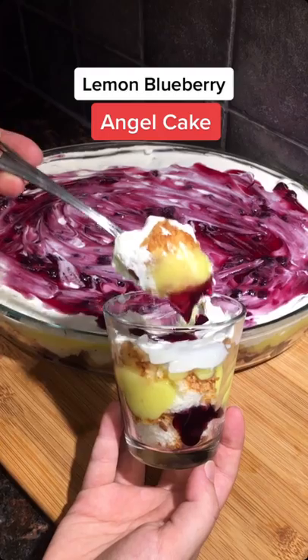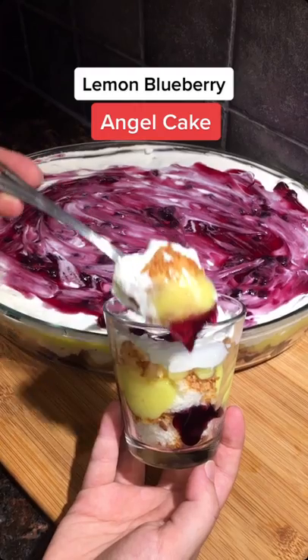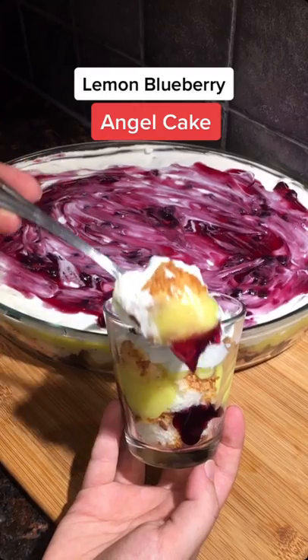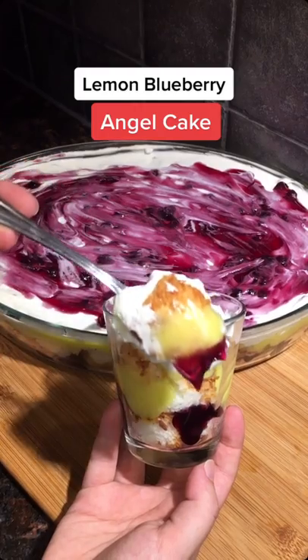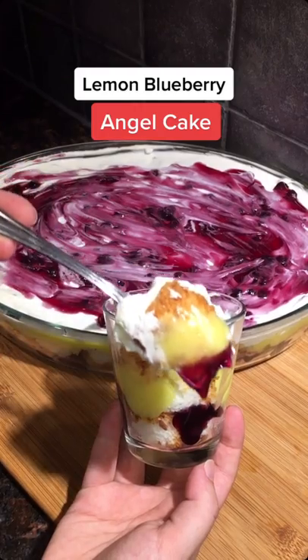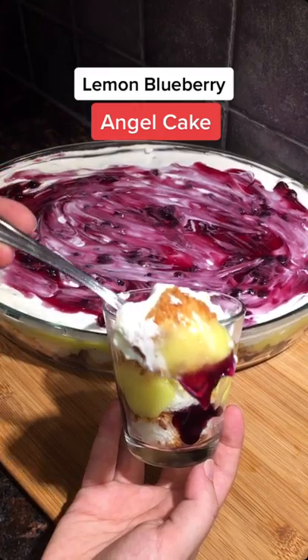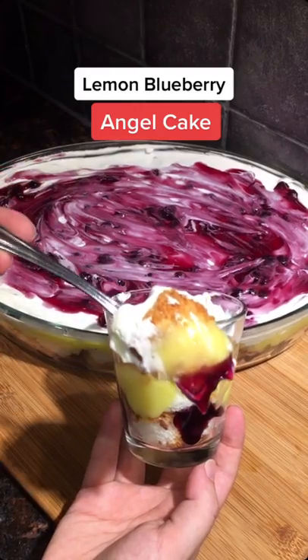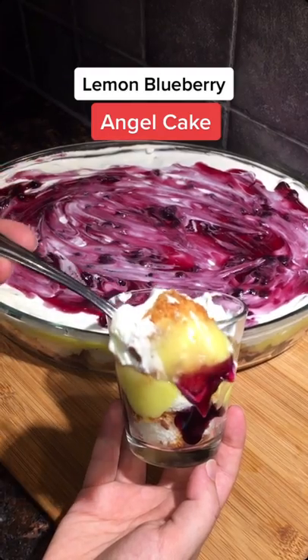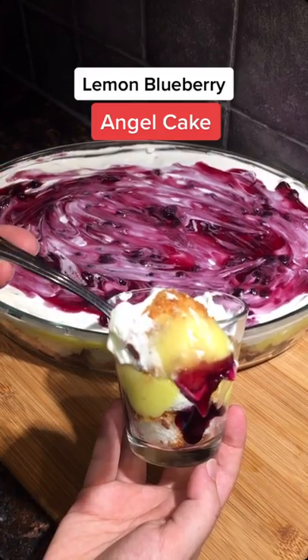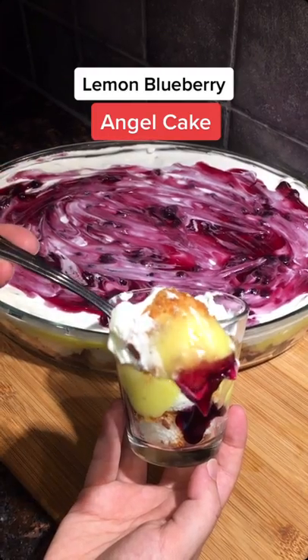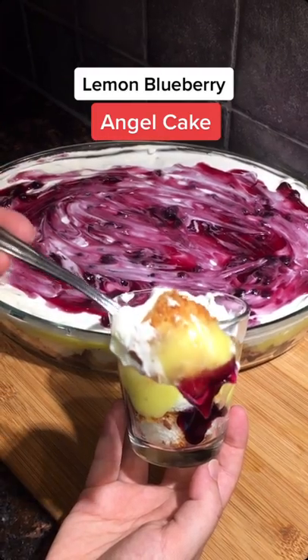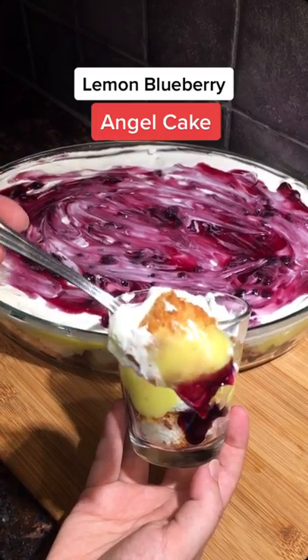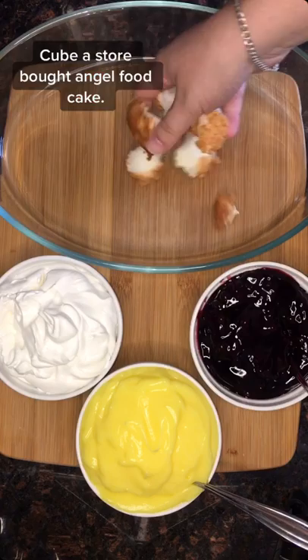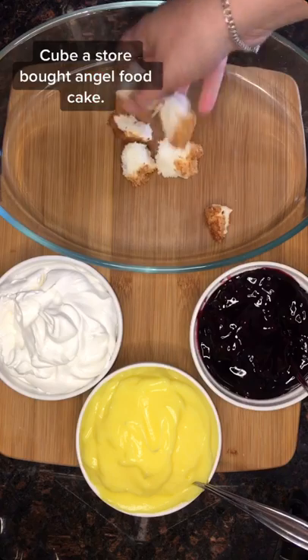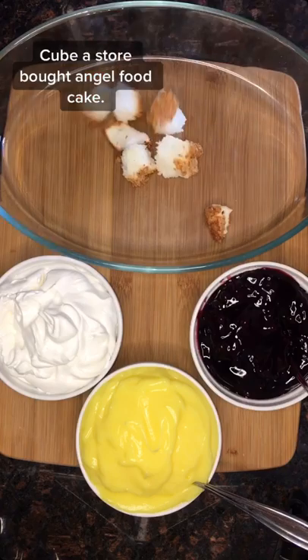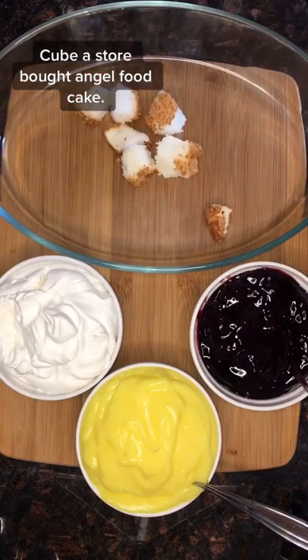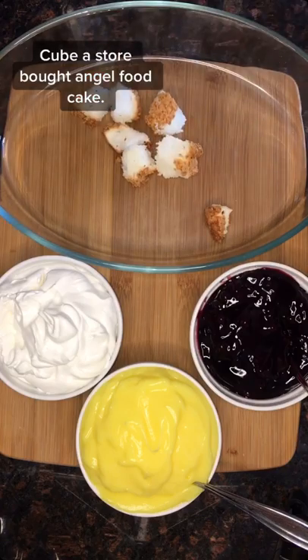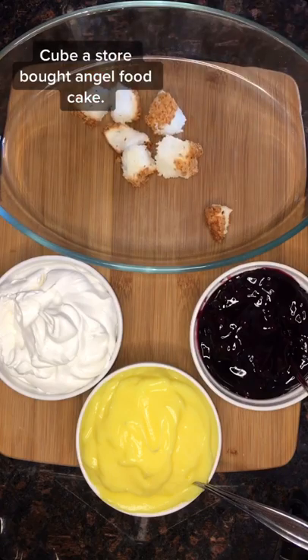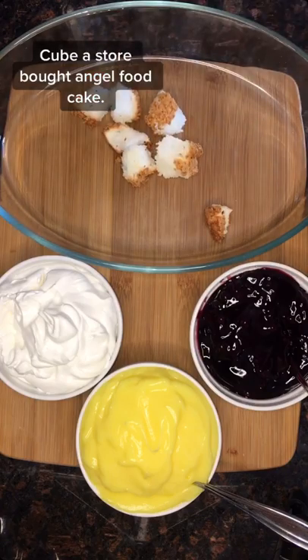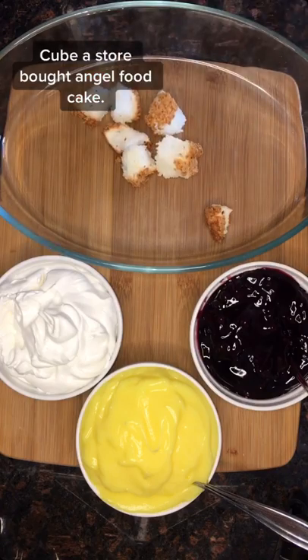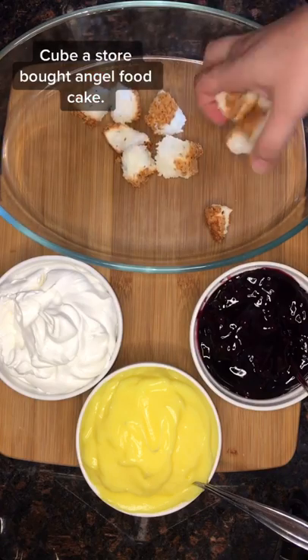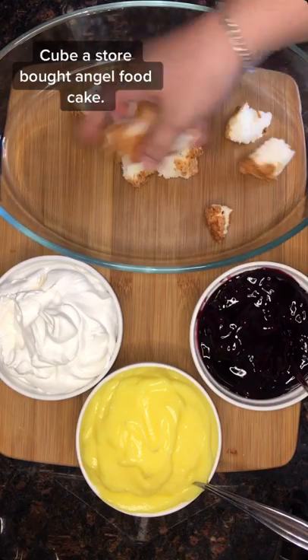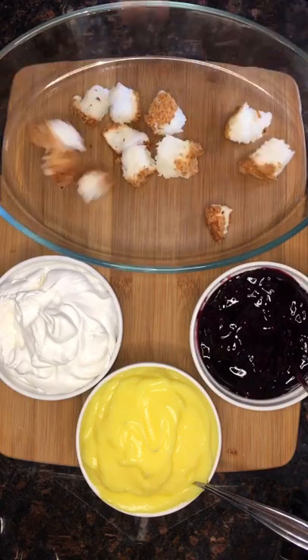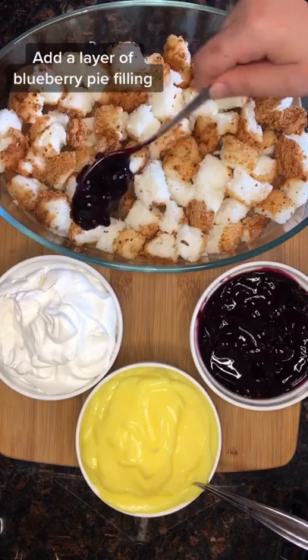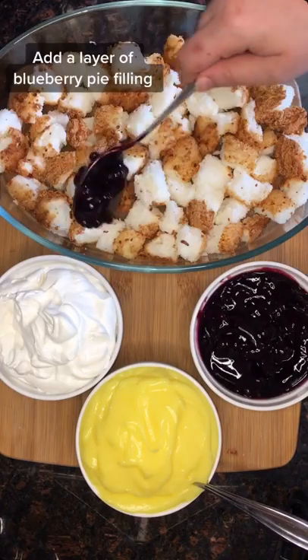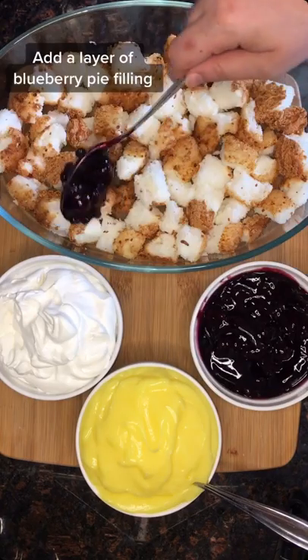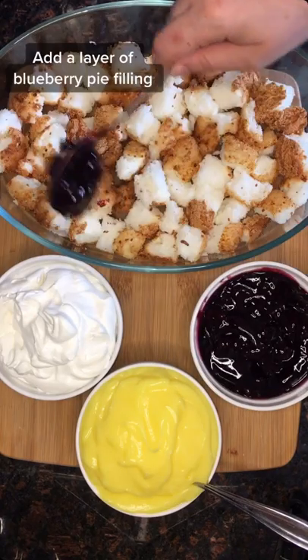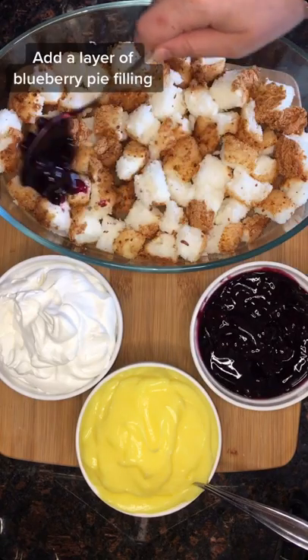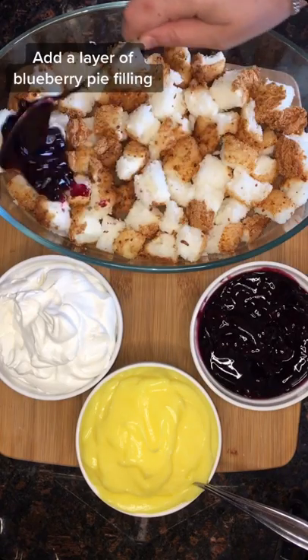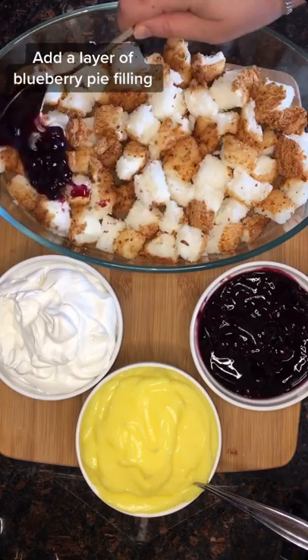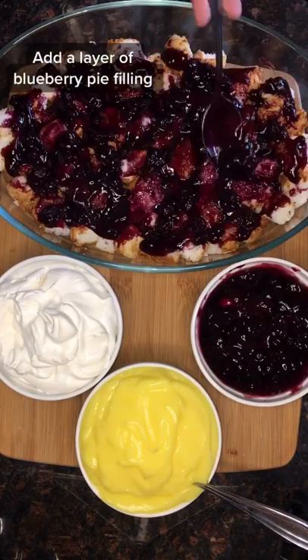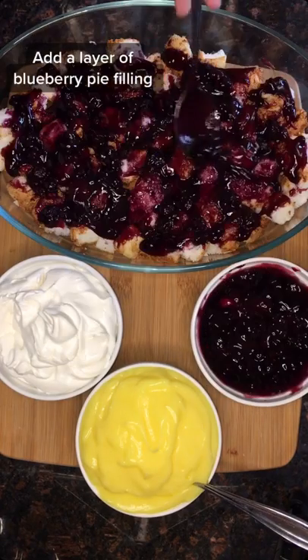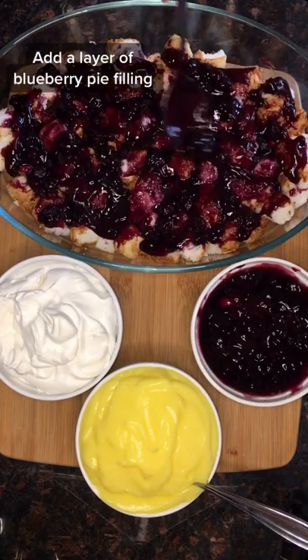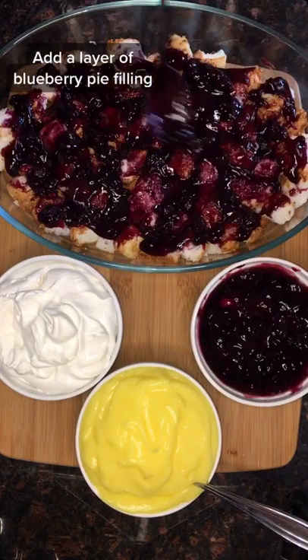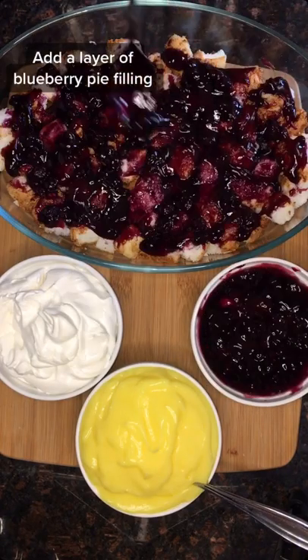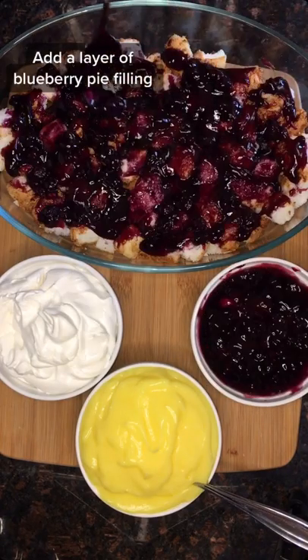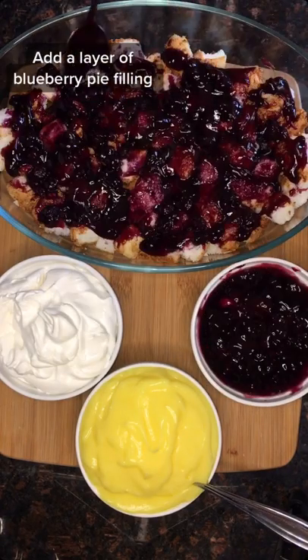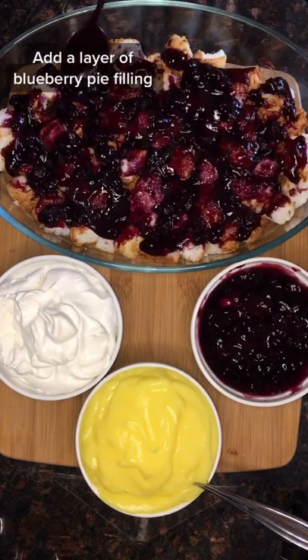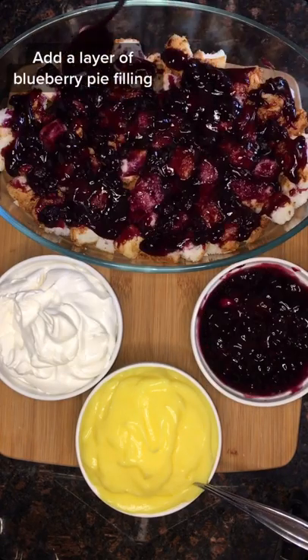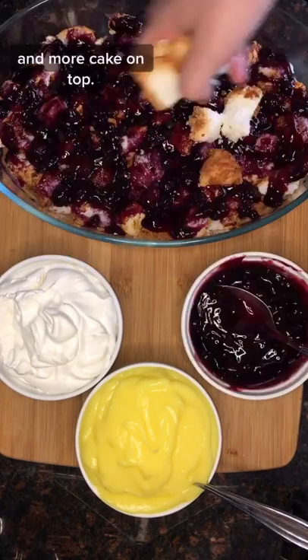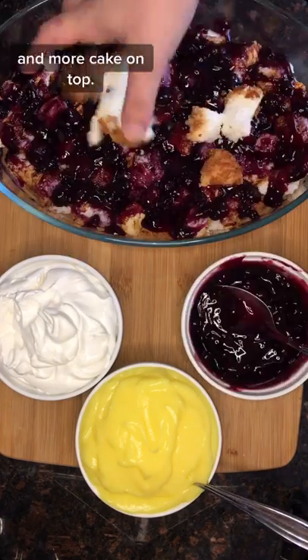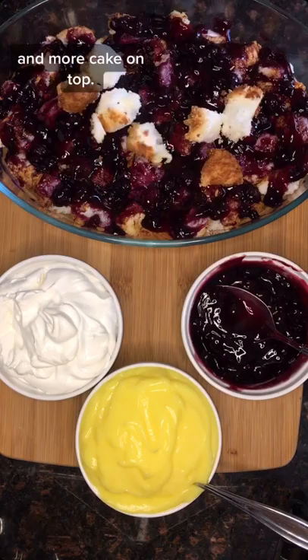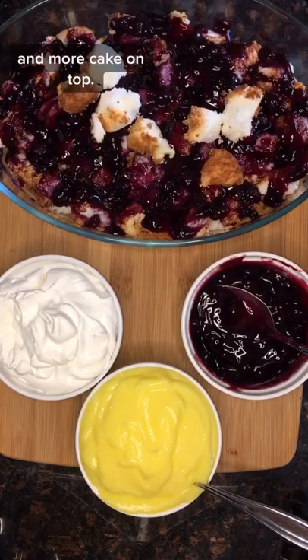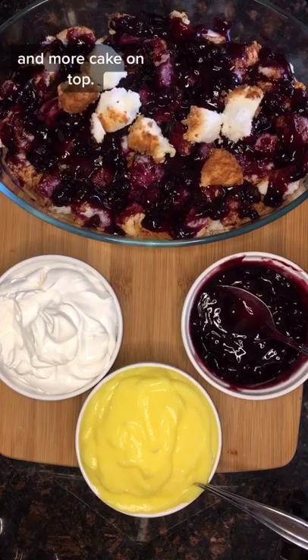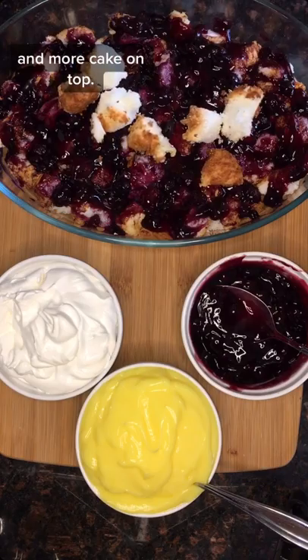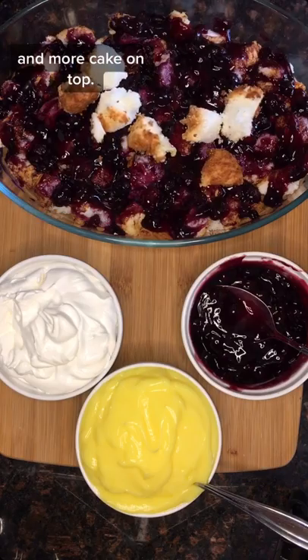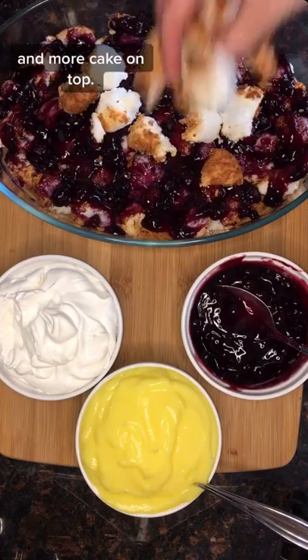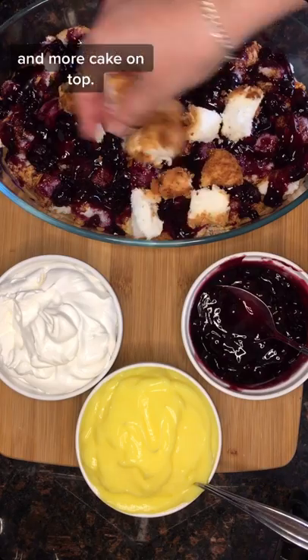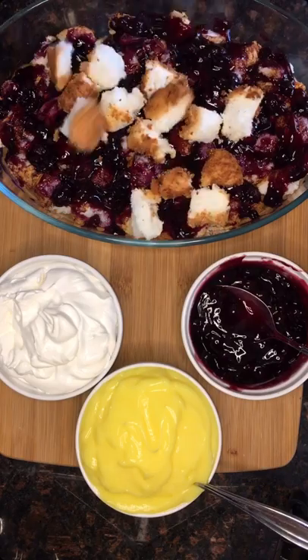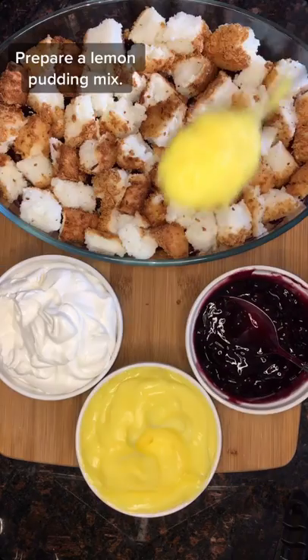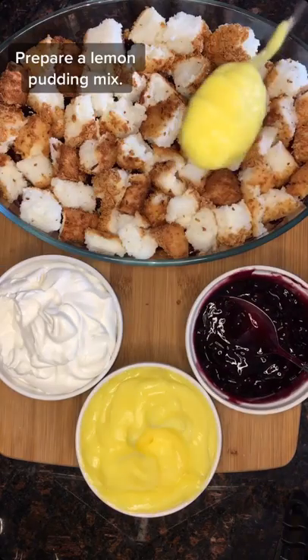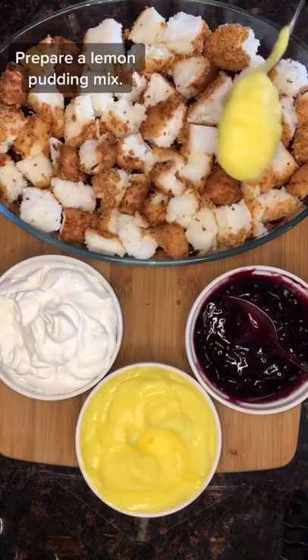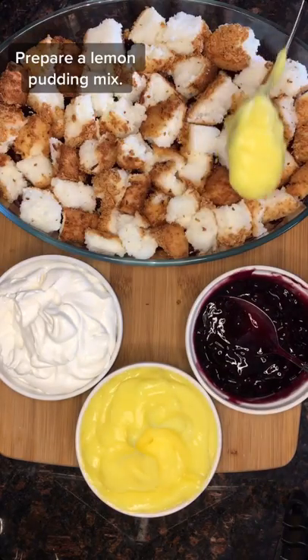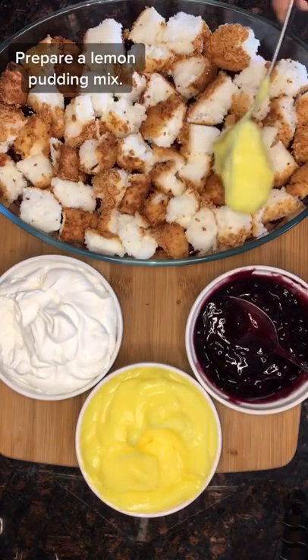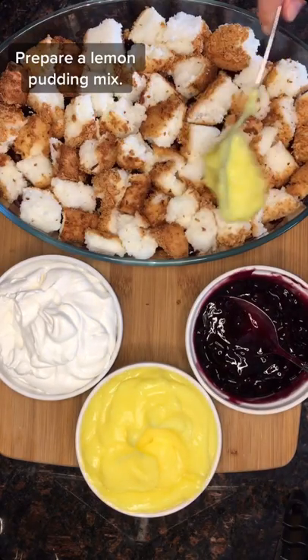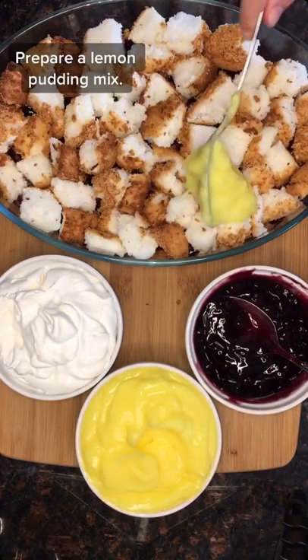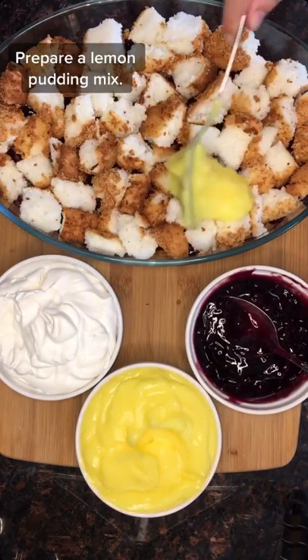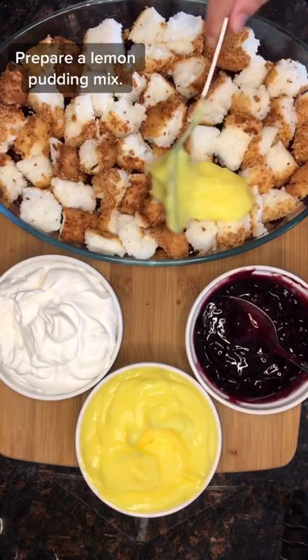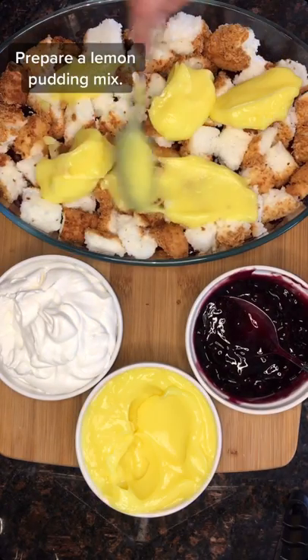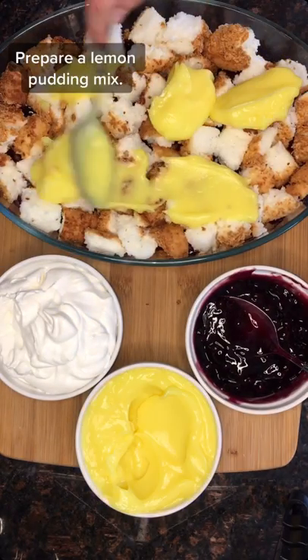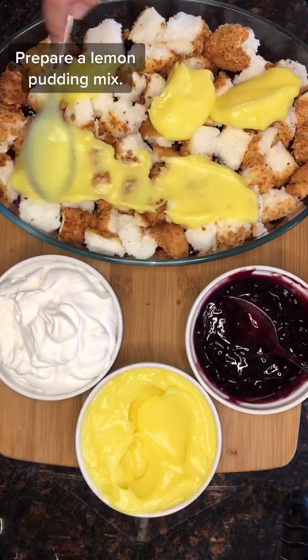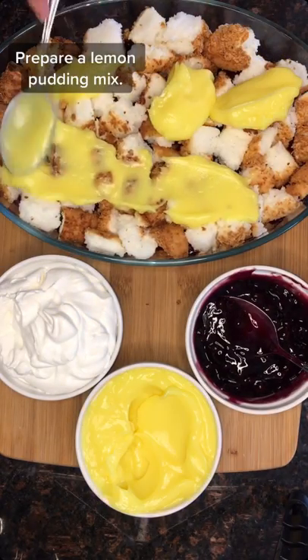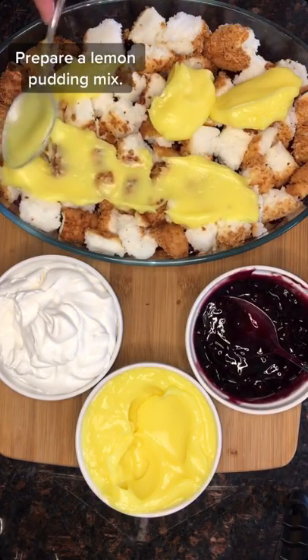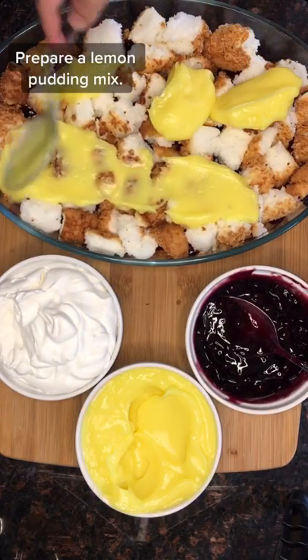This is my favorite no-bake summer dessert, a lemon blueberry angel cake. Cube a store-bought angel food cake, add a layer of blueberry pie filling, and more cake on top.